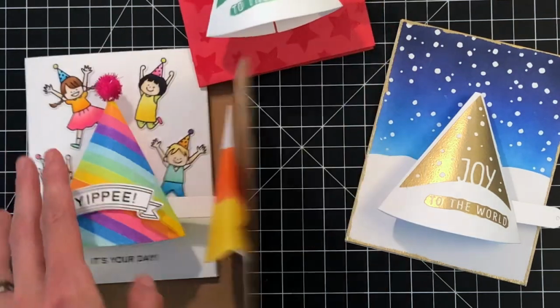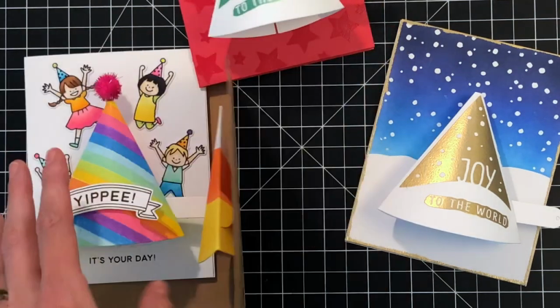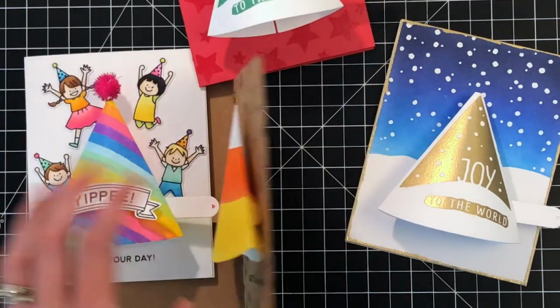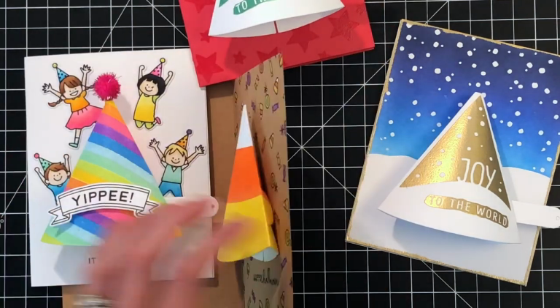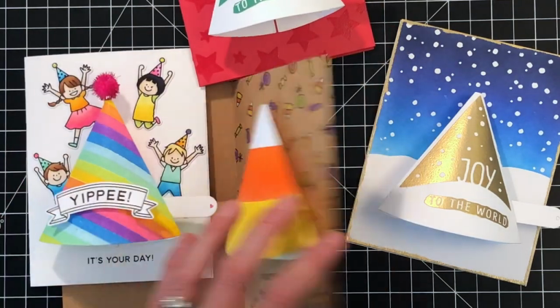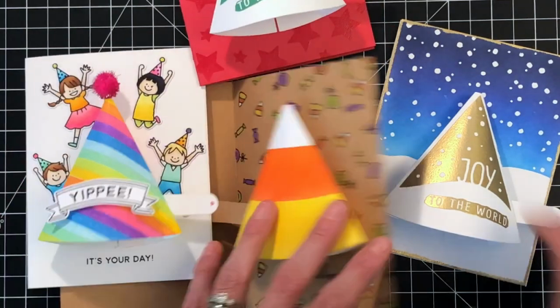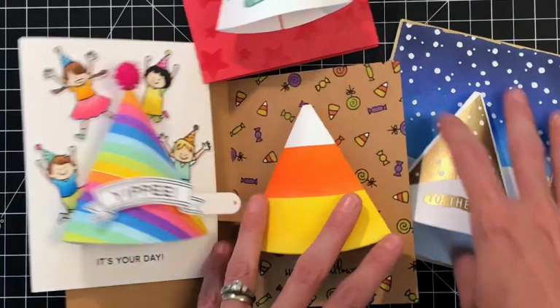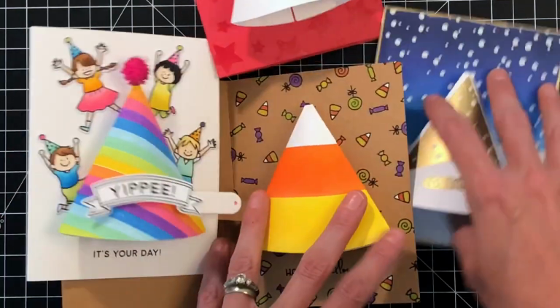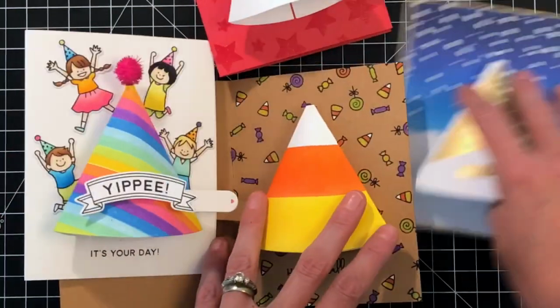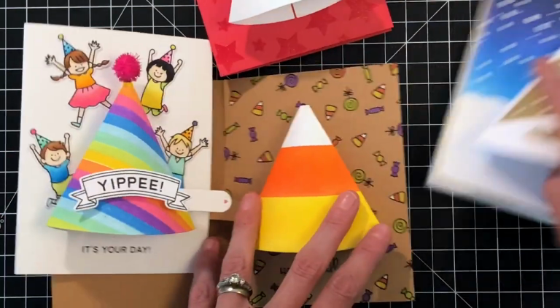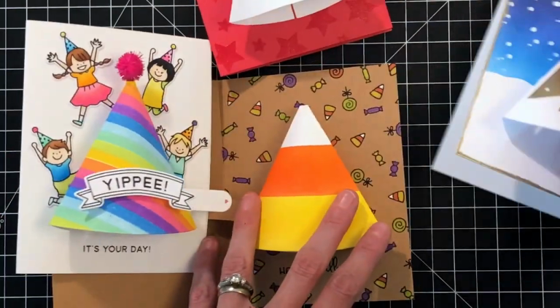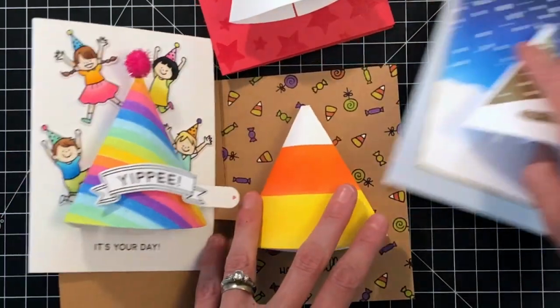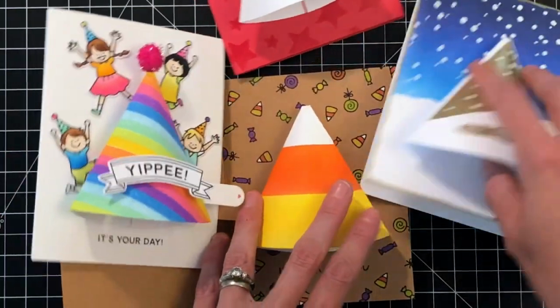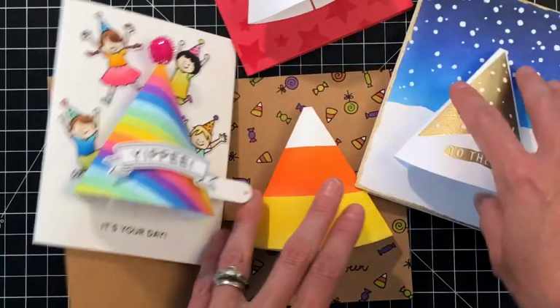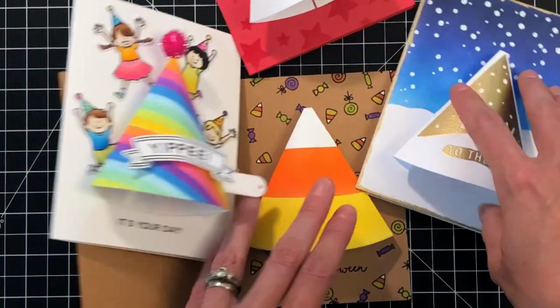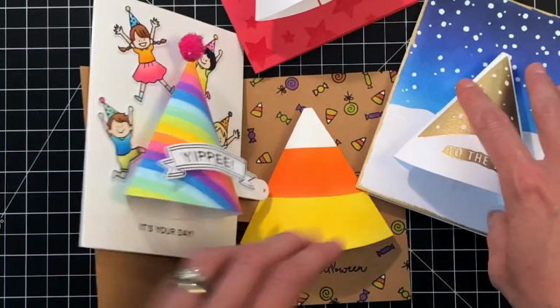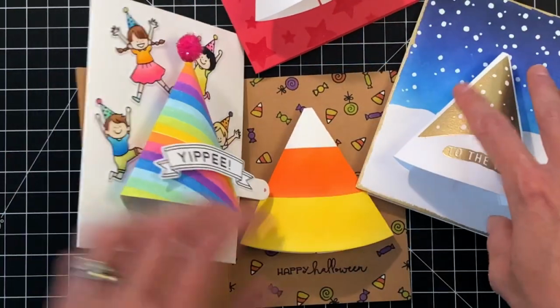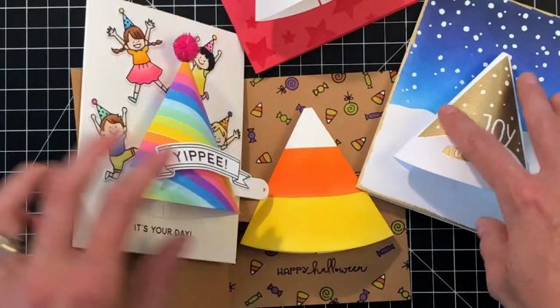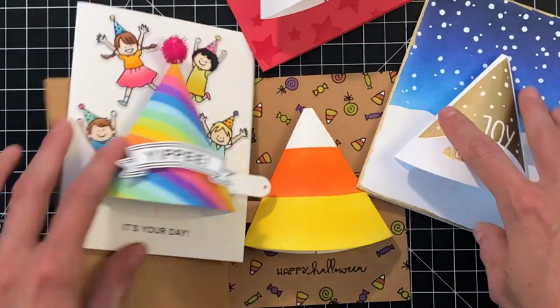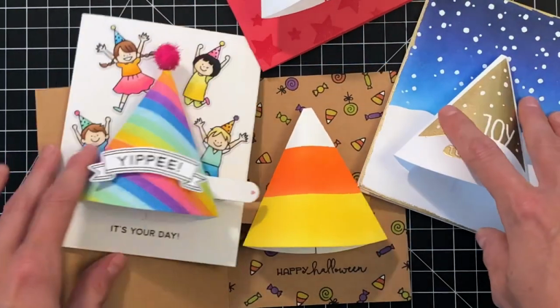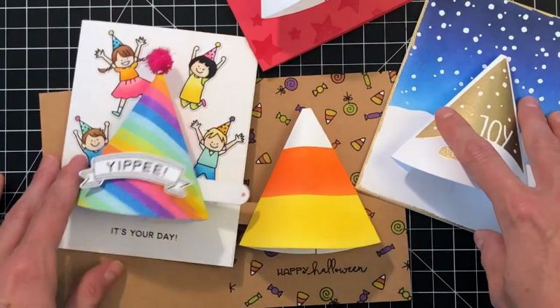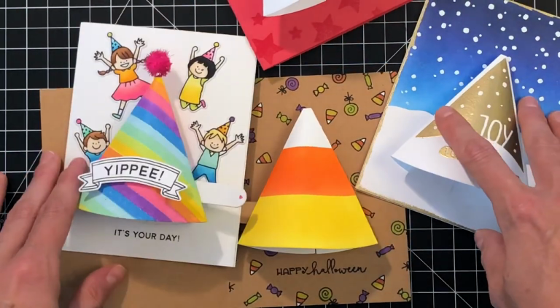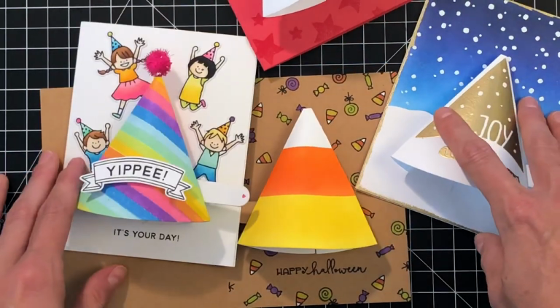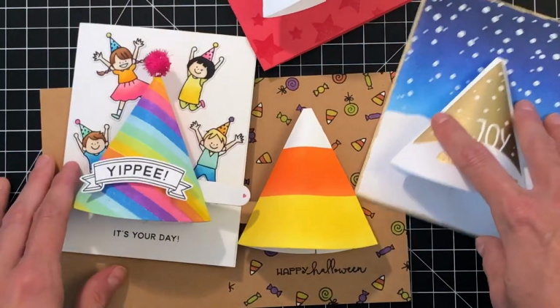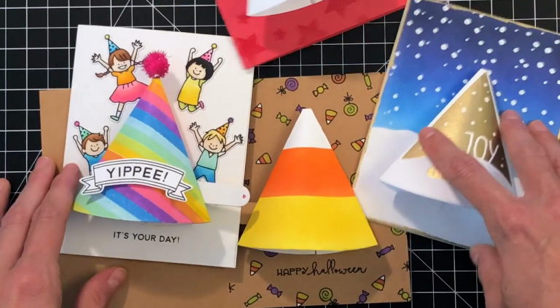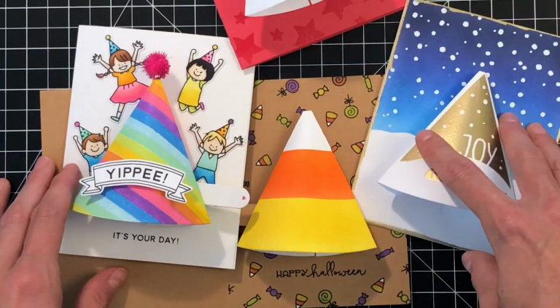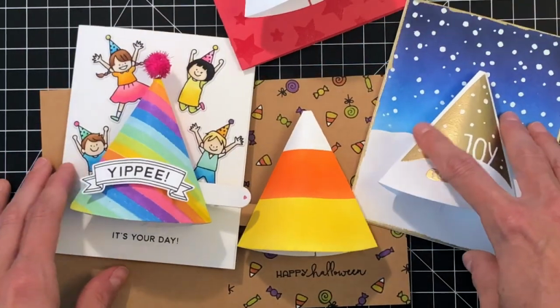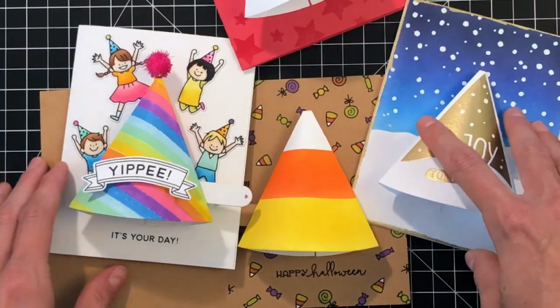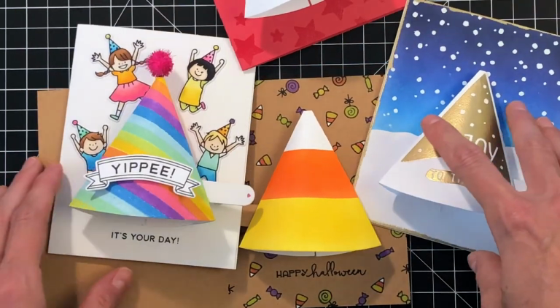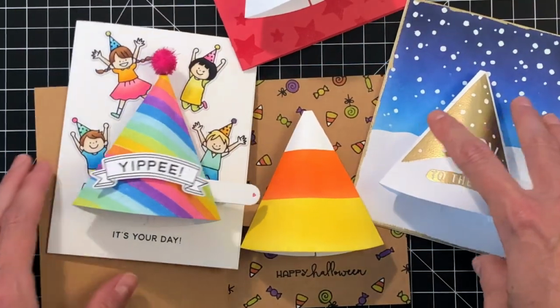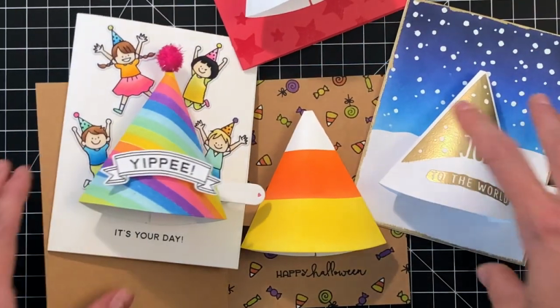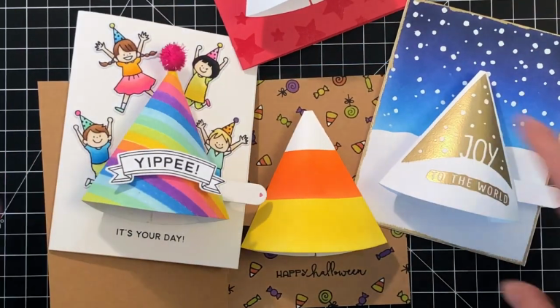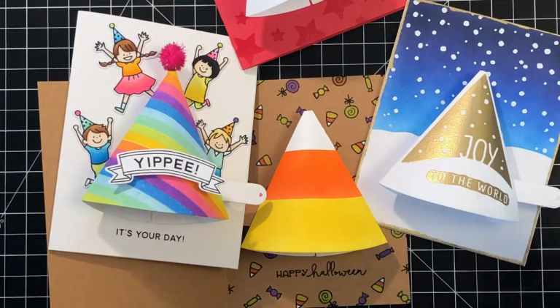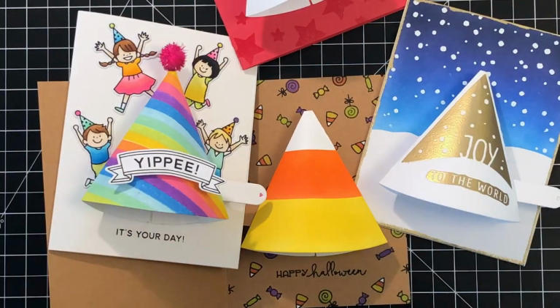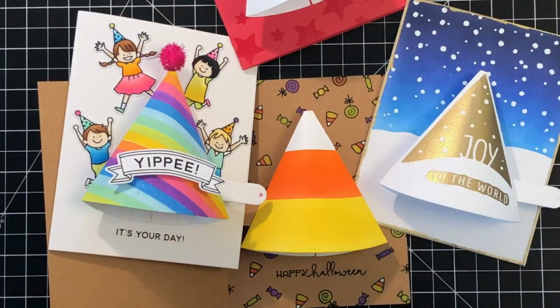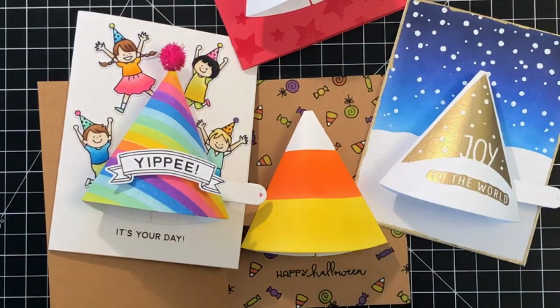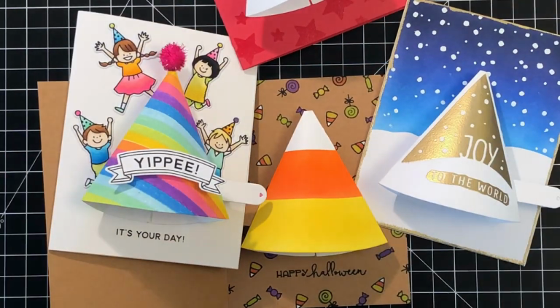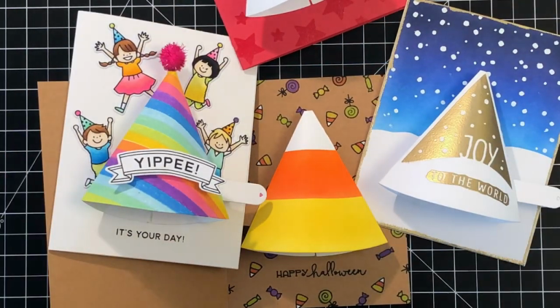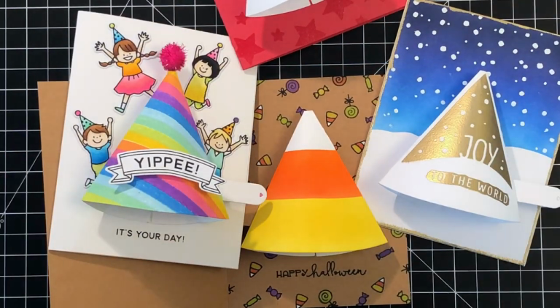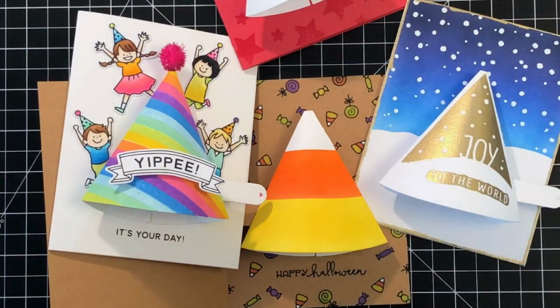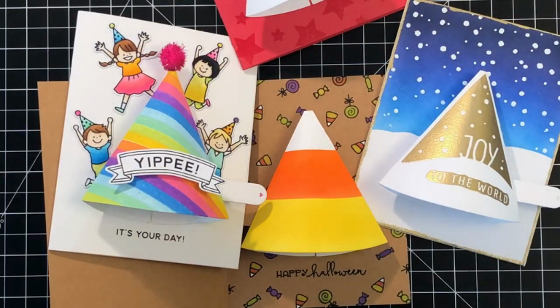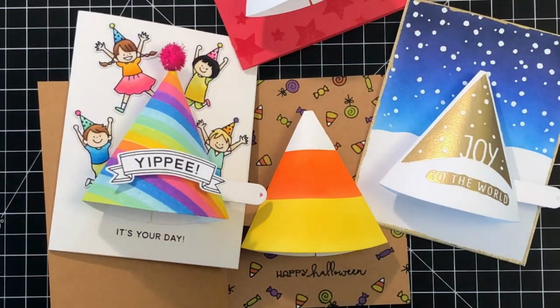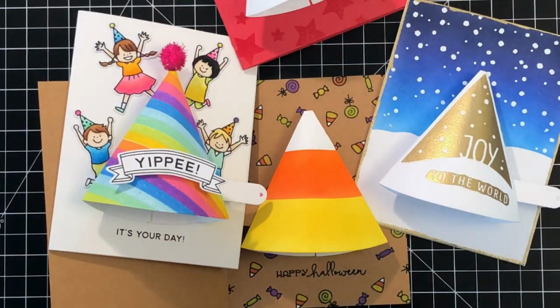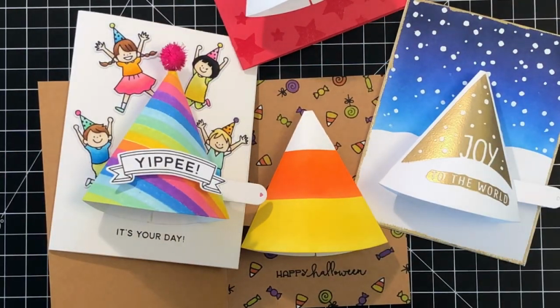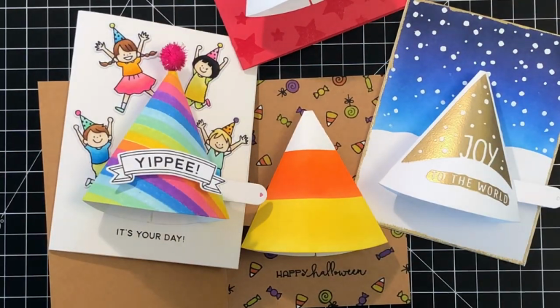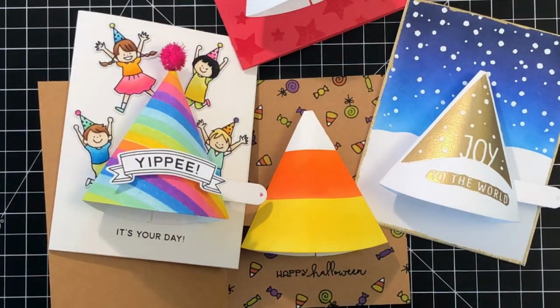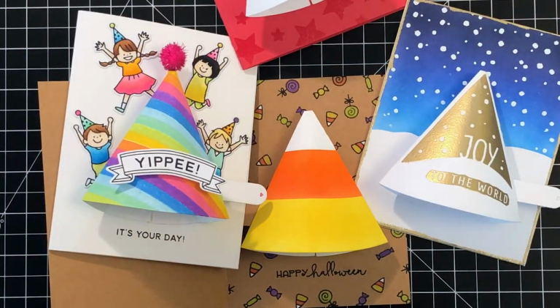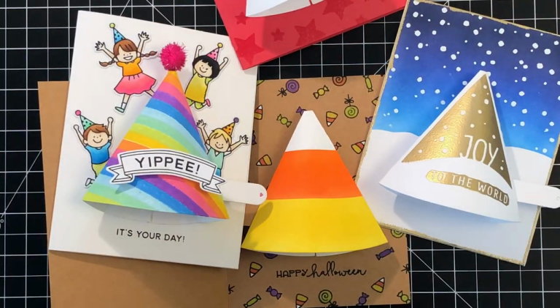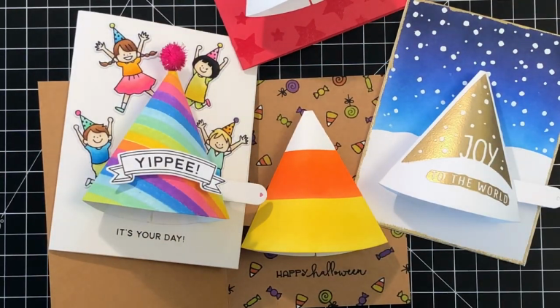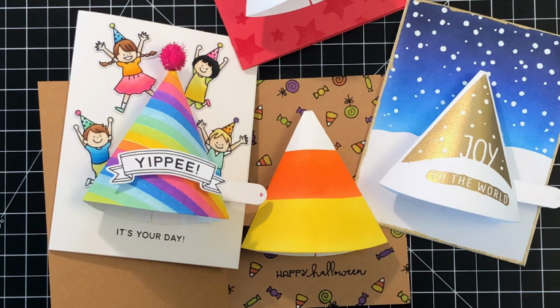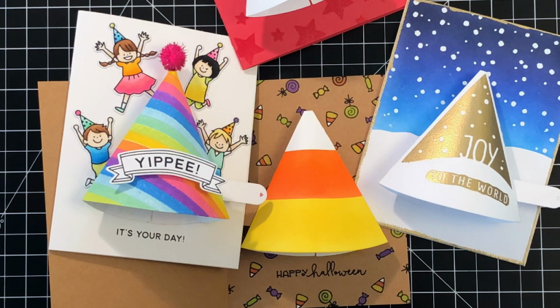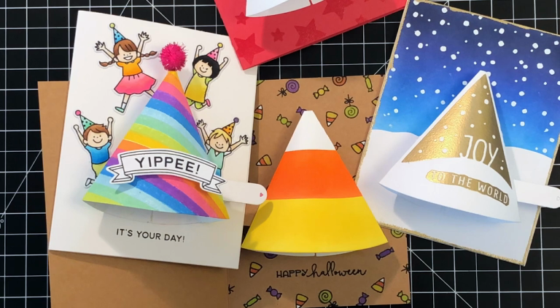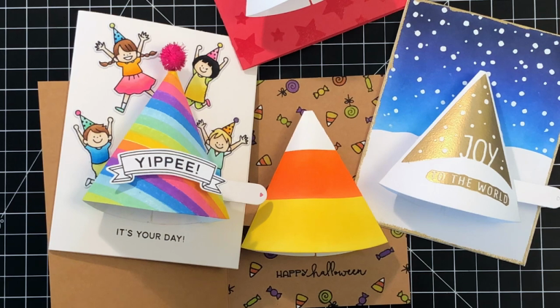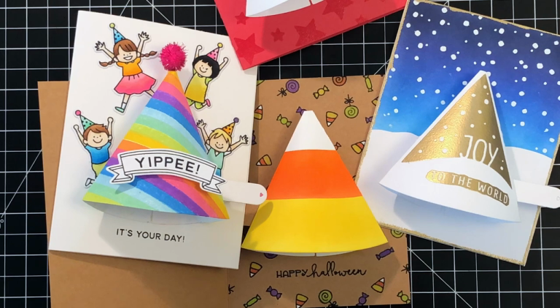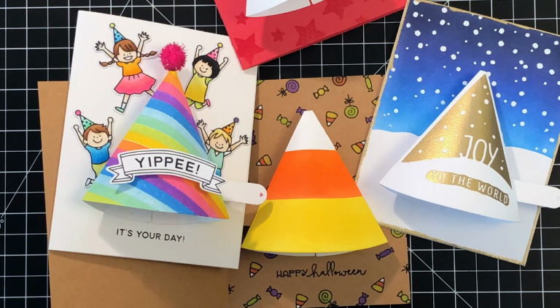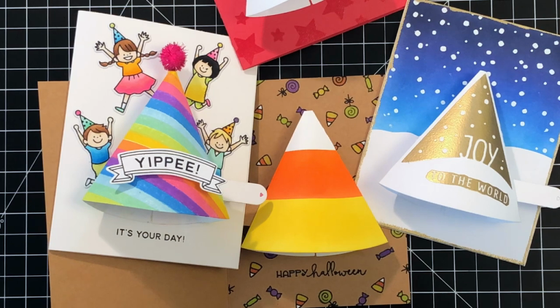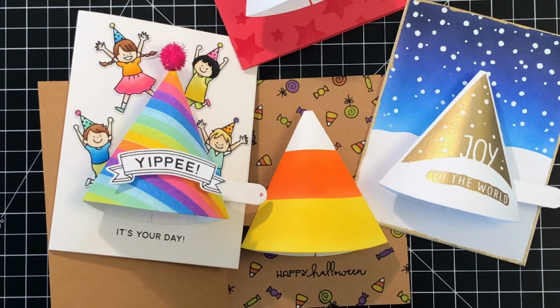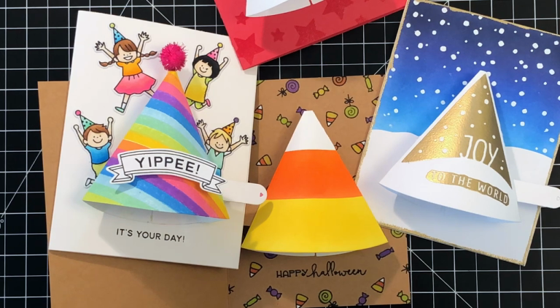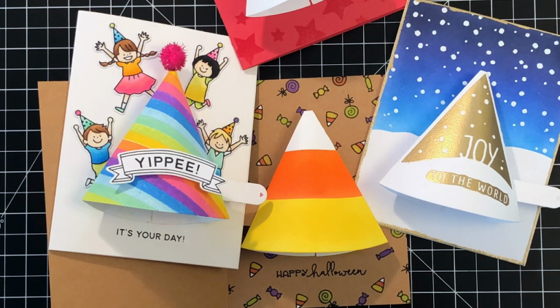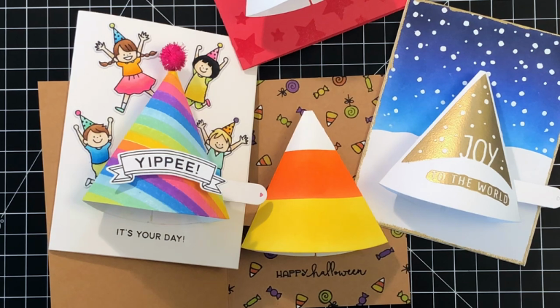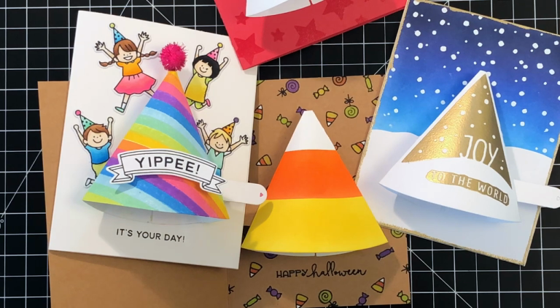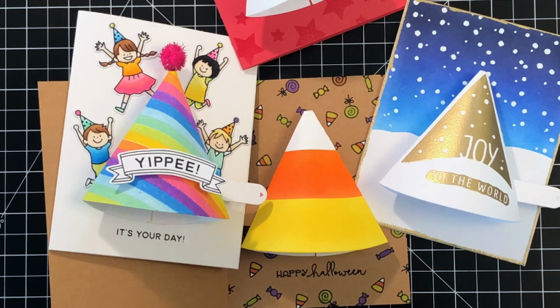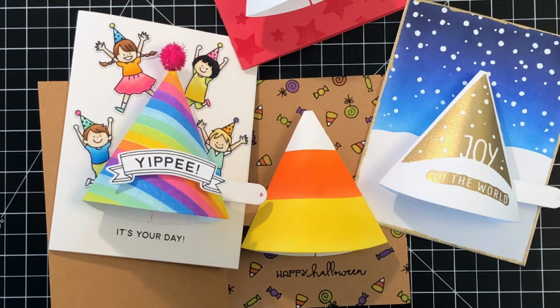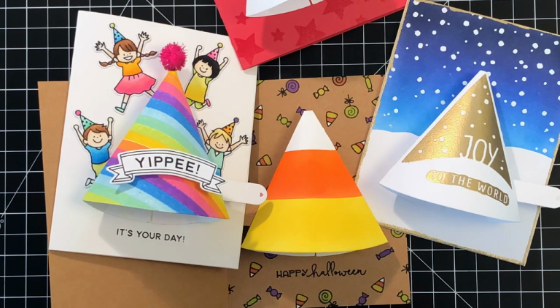If you want any more info on the products I used, please visit Waffle Flower. Thank you so much for watching — I hope you guys have a wonderful day.